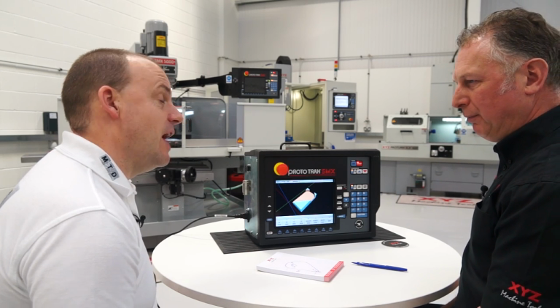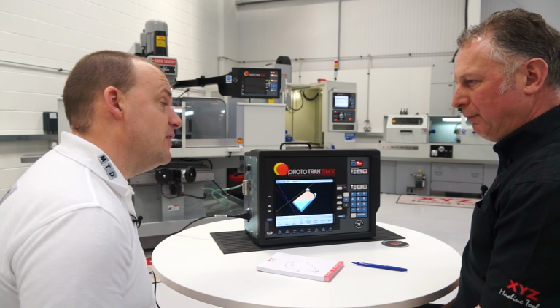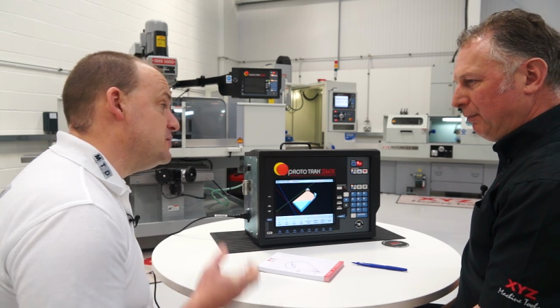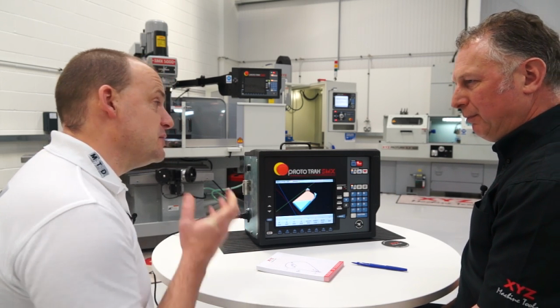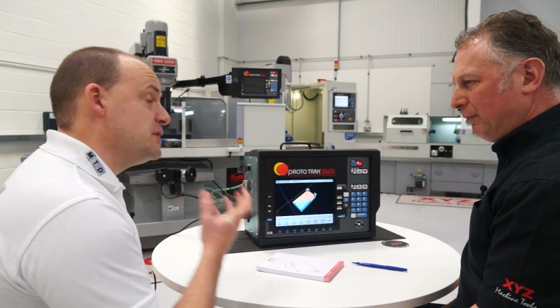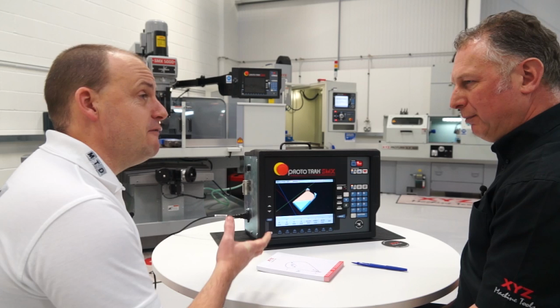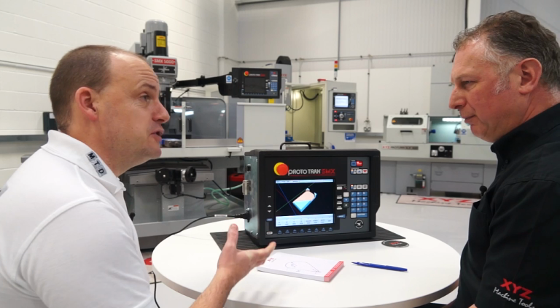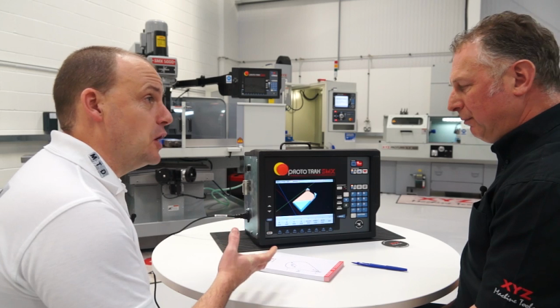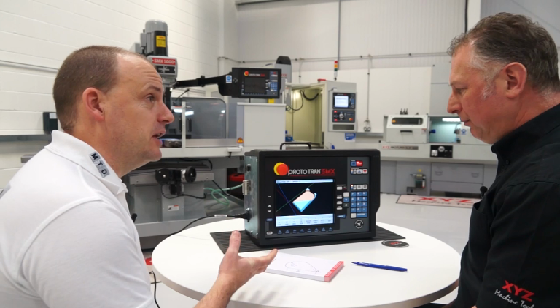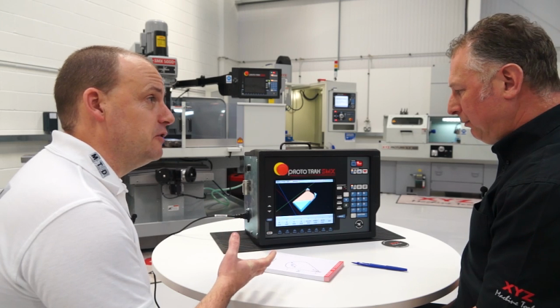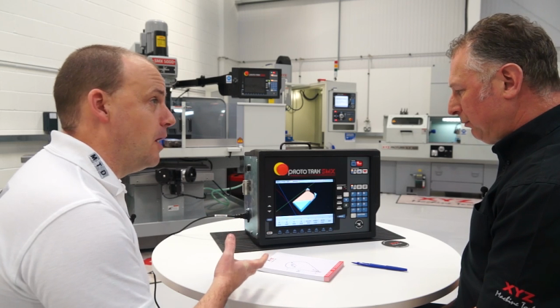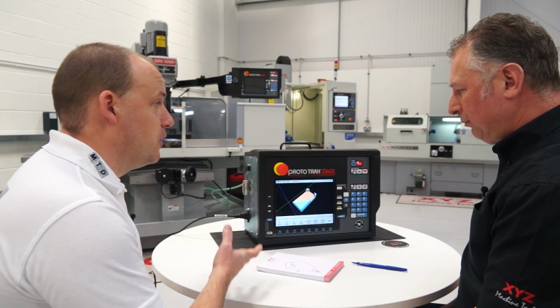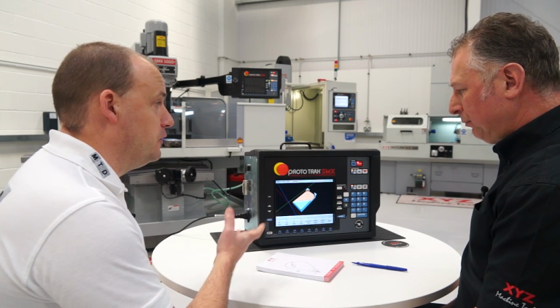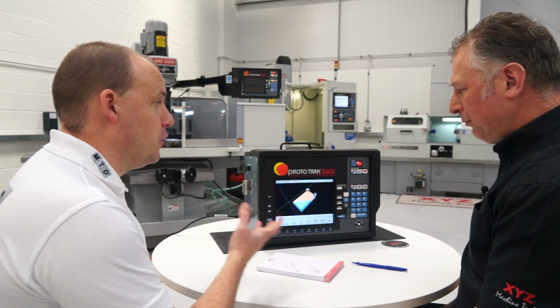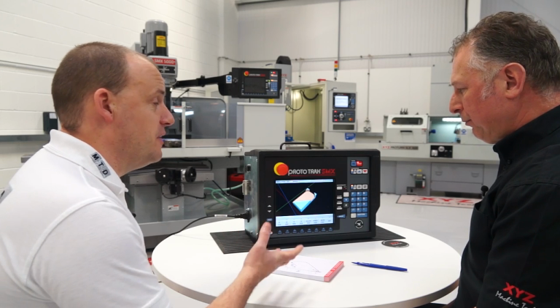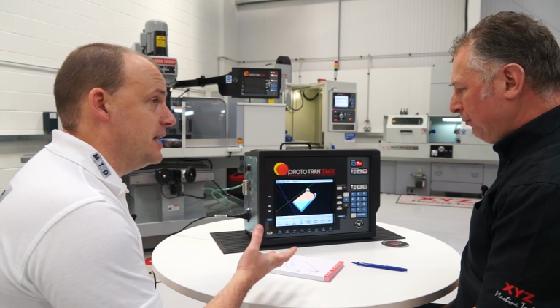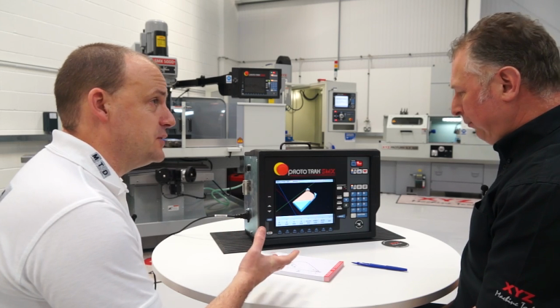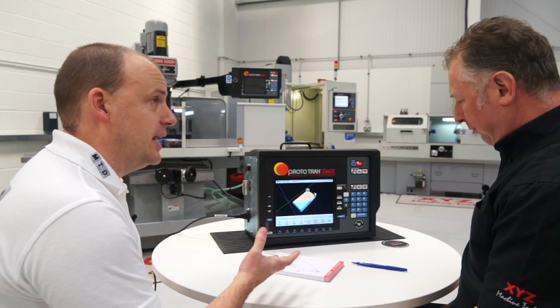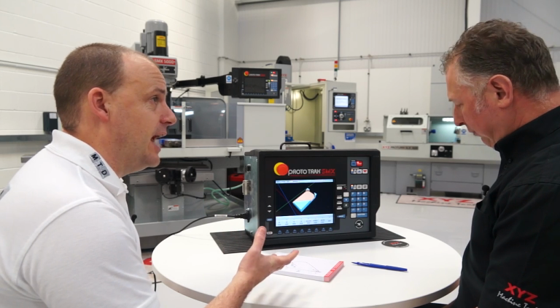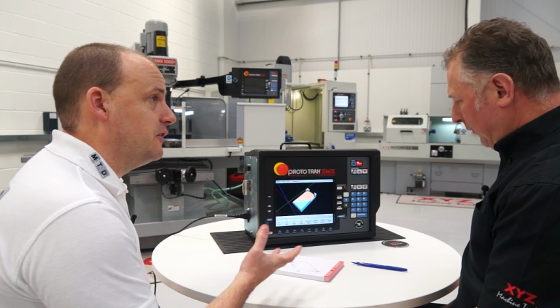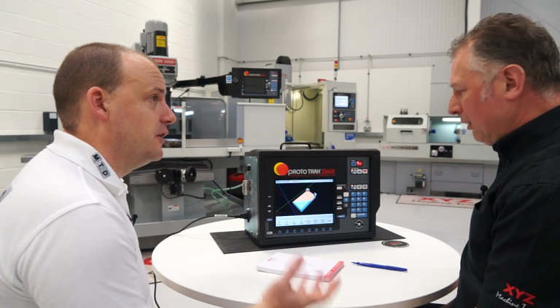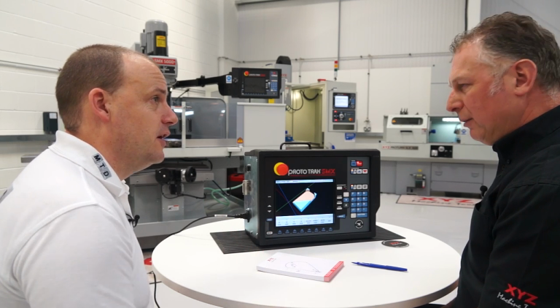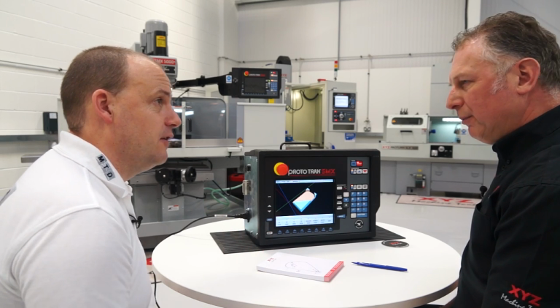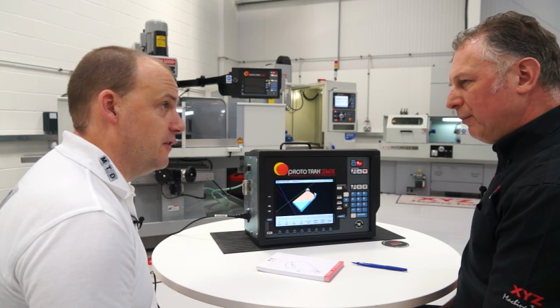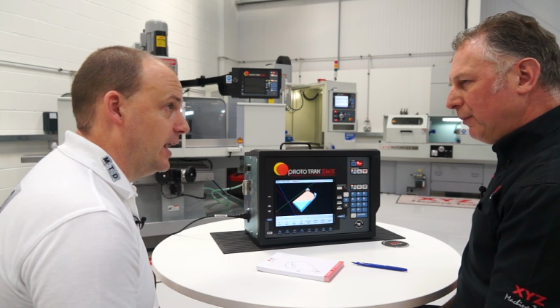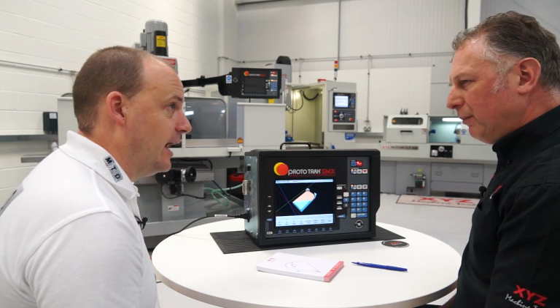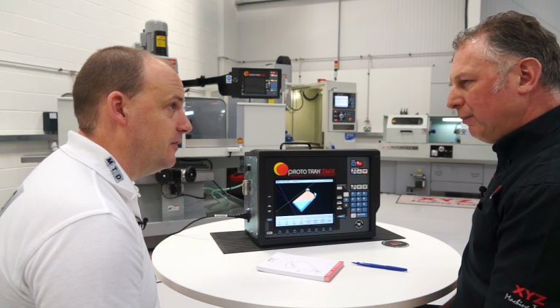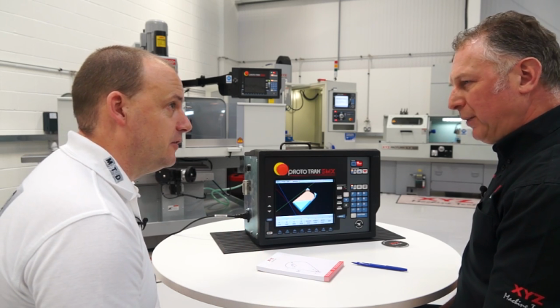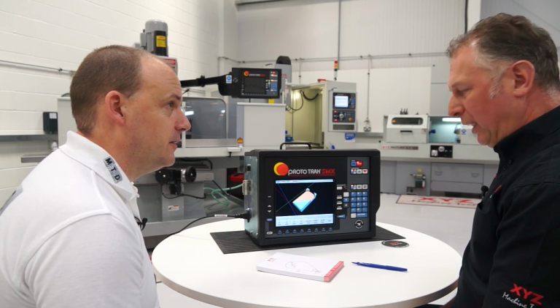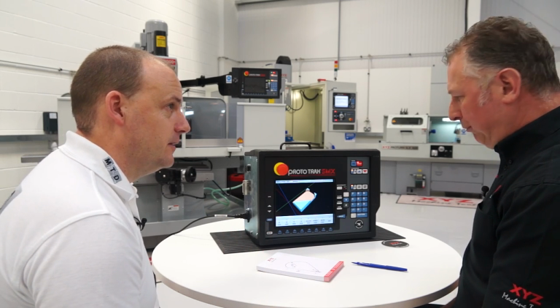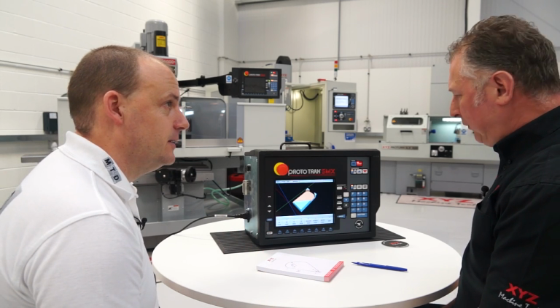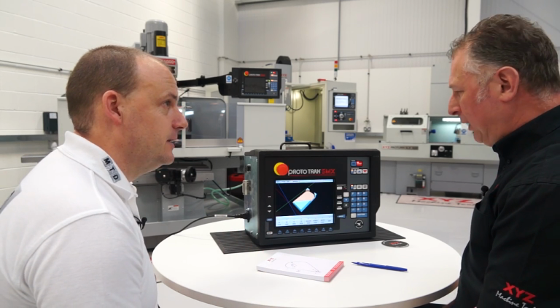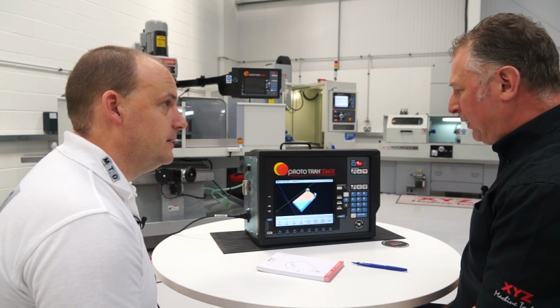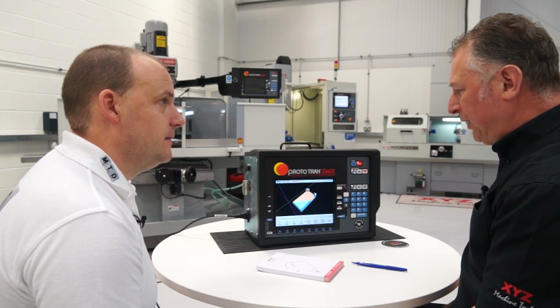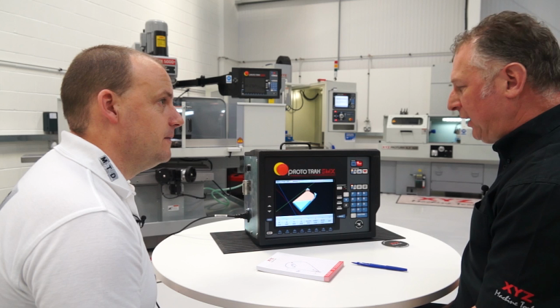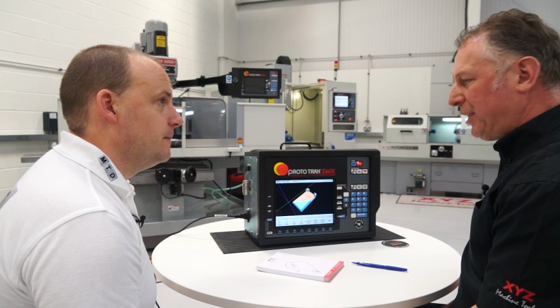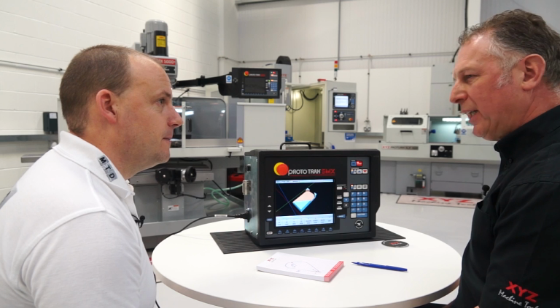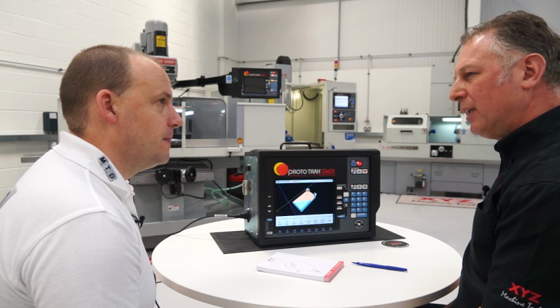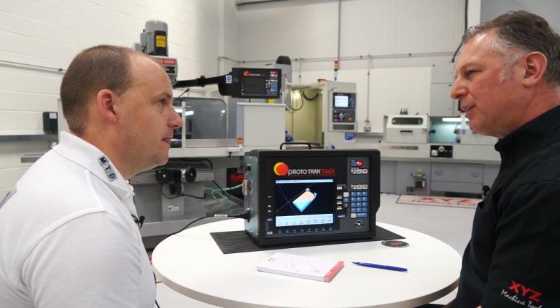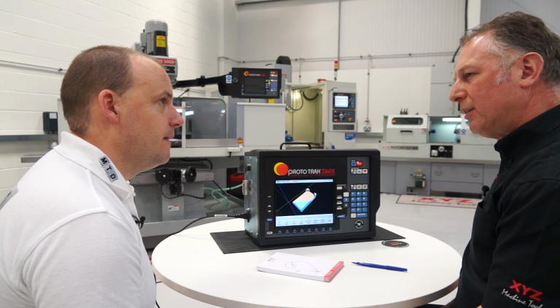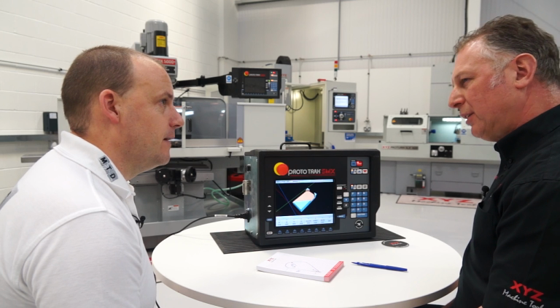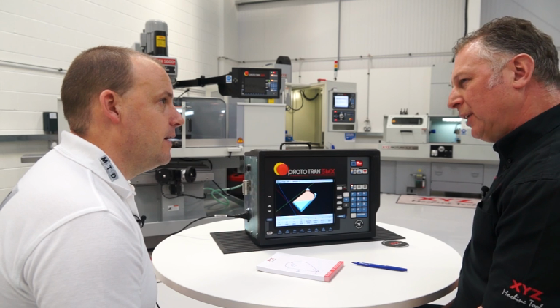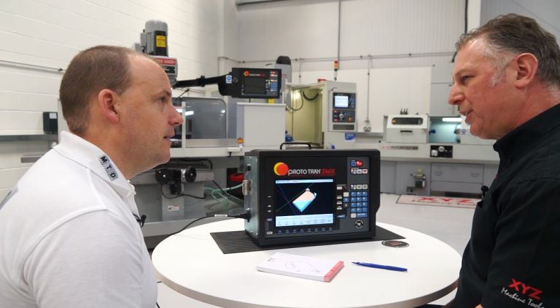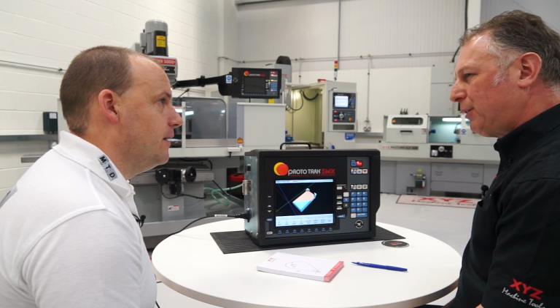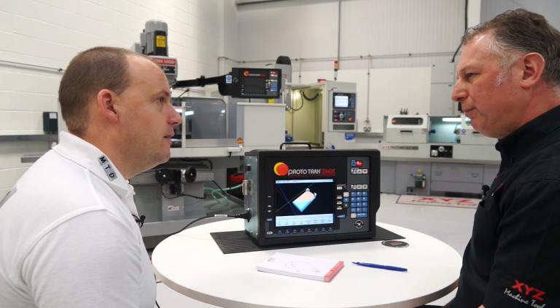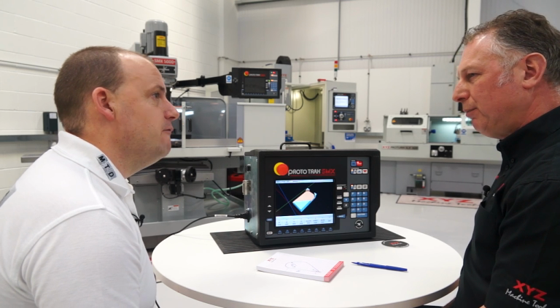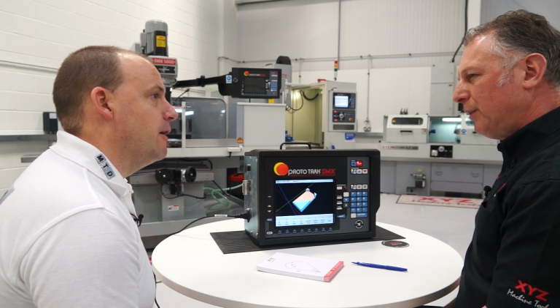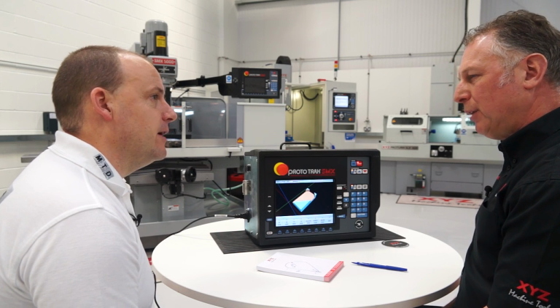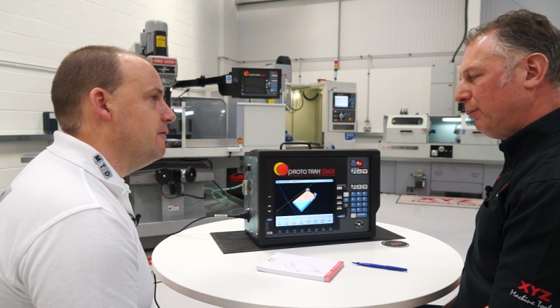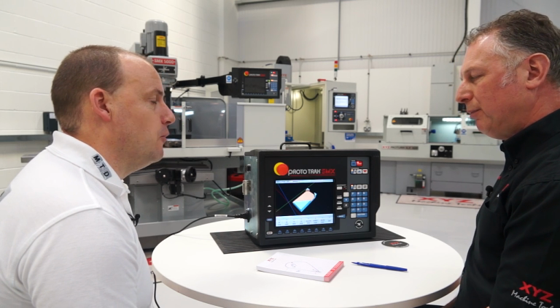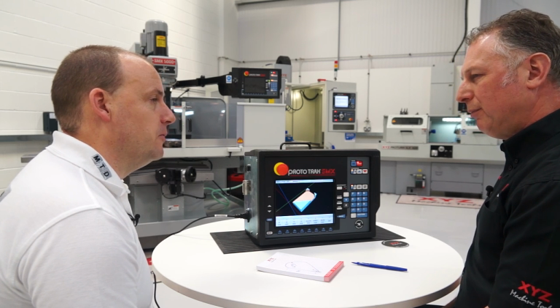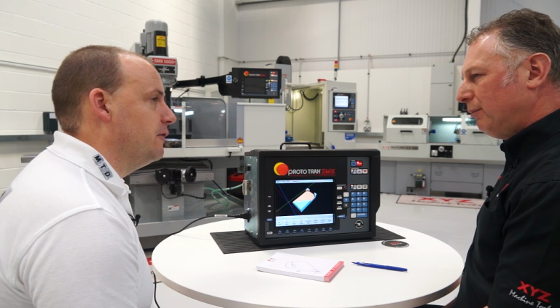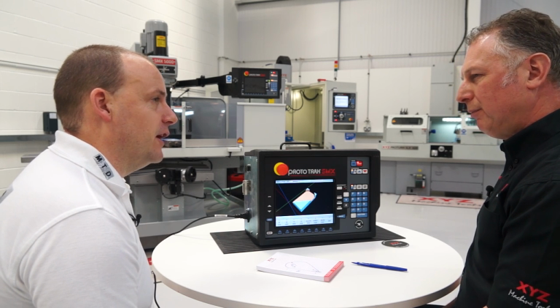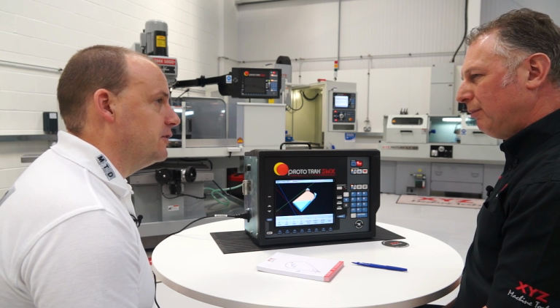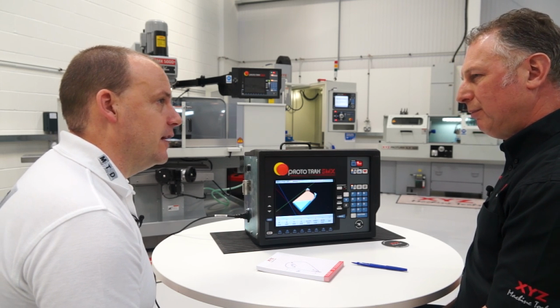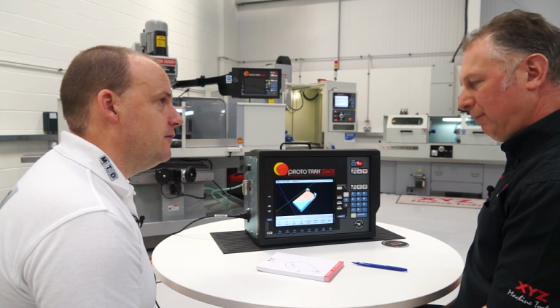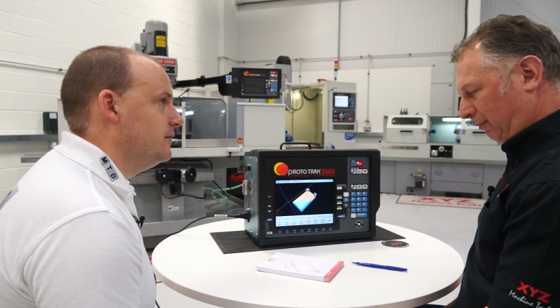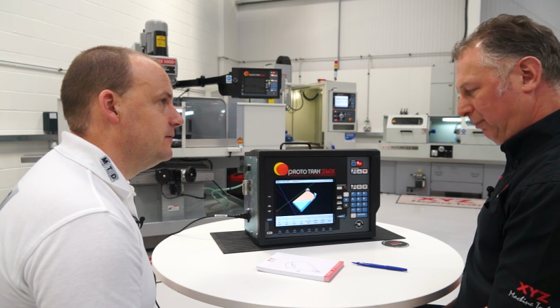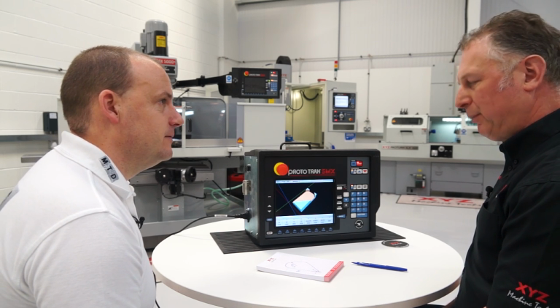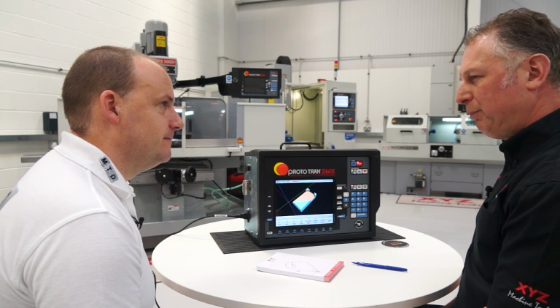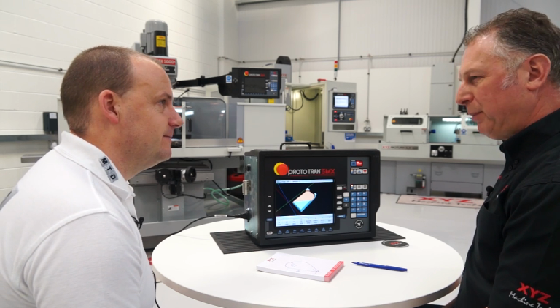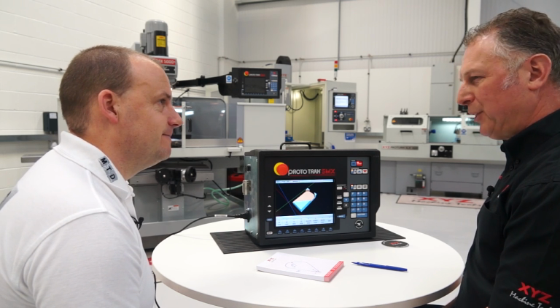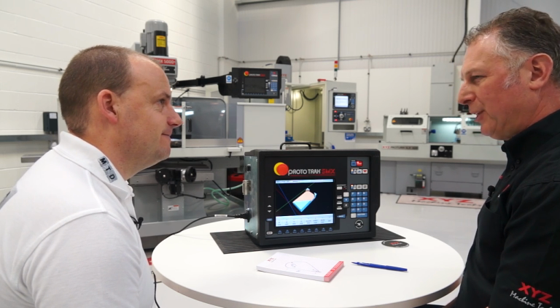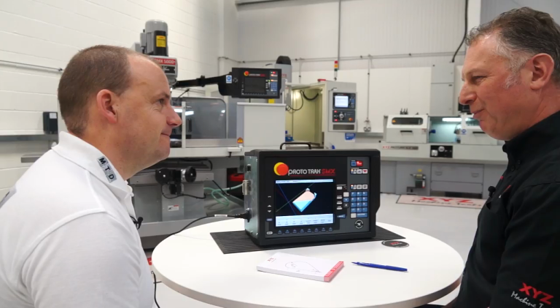Brilliant — and this is the same for turning as well because you've got the SLX for the lathes. Yep, as easy as this. Very informative. Thanks Steve. Pleasure.